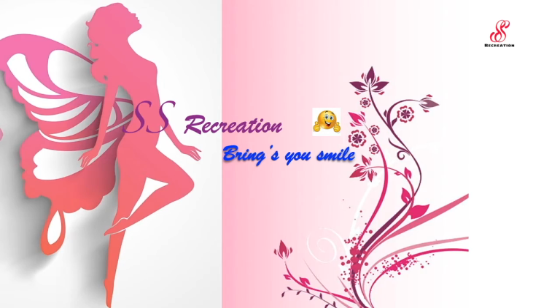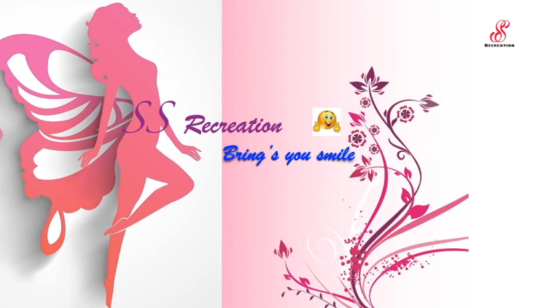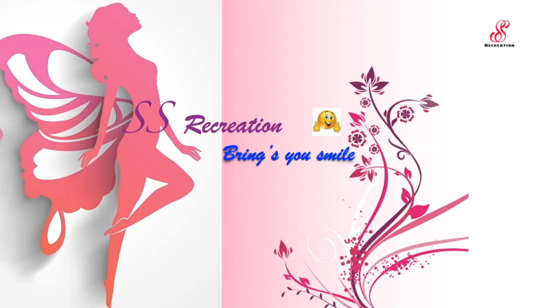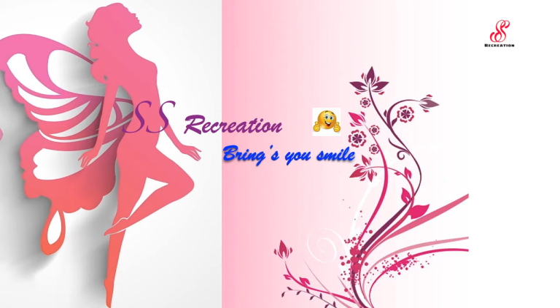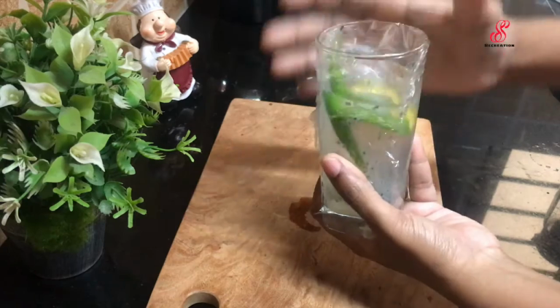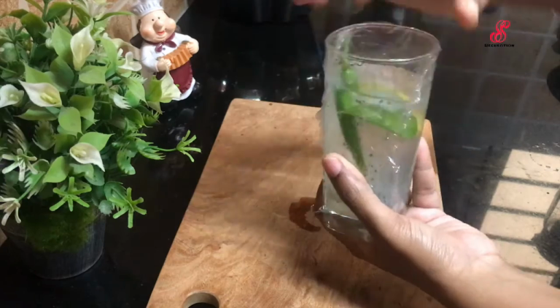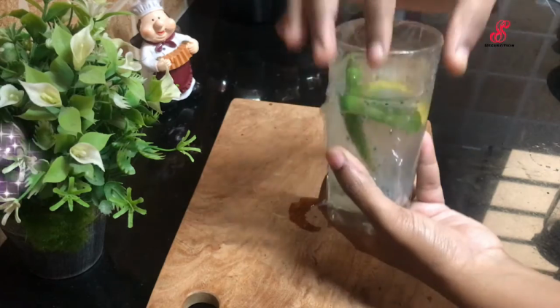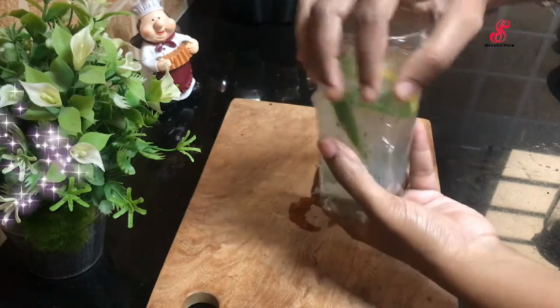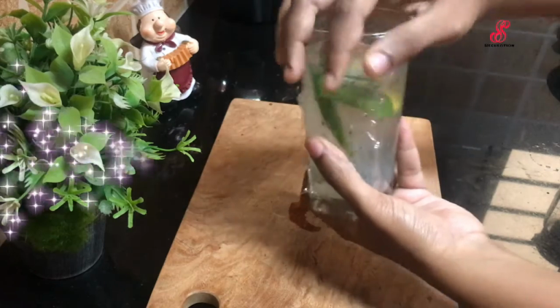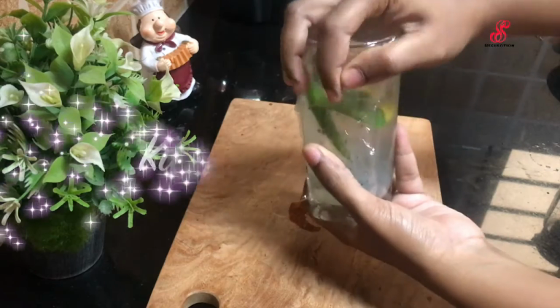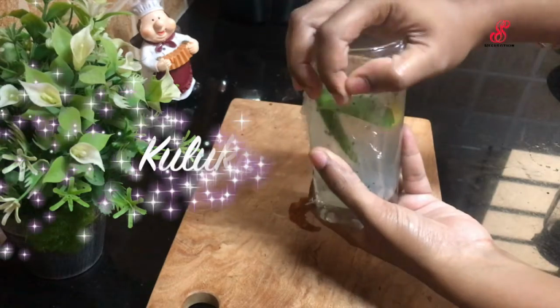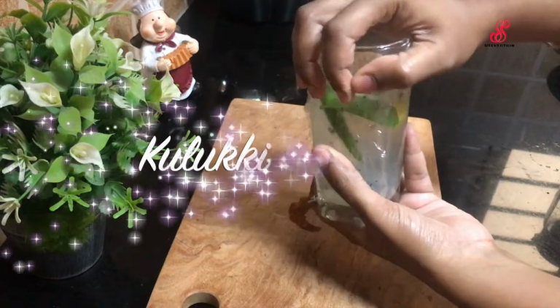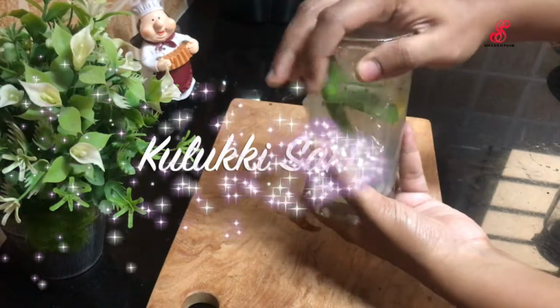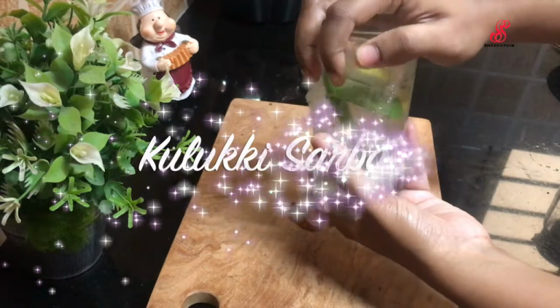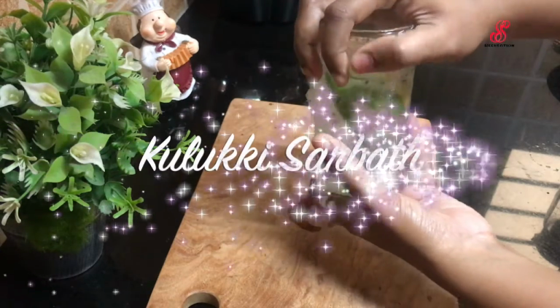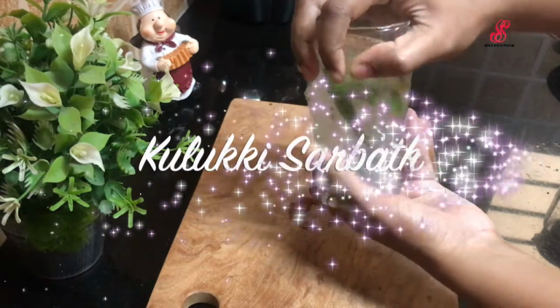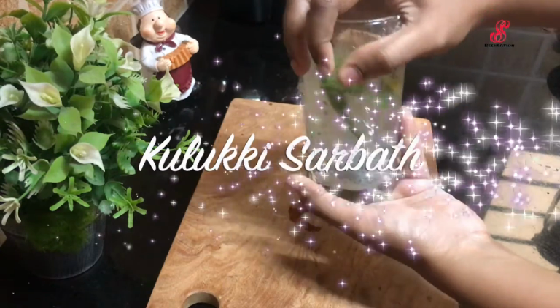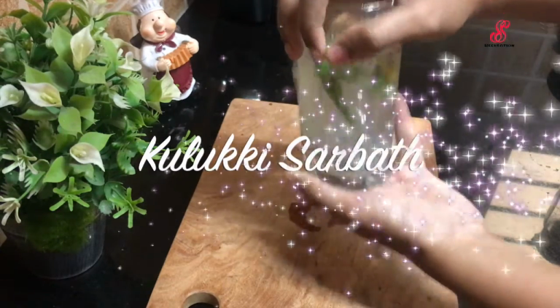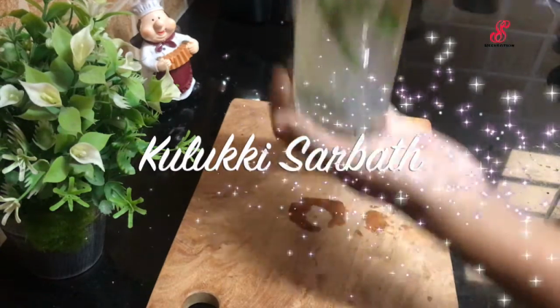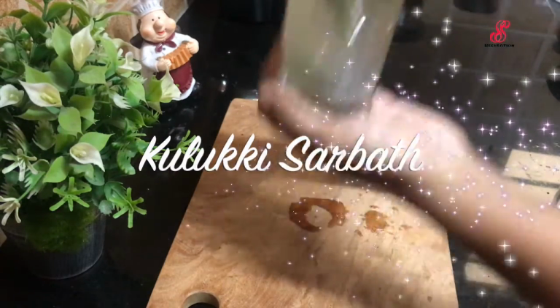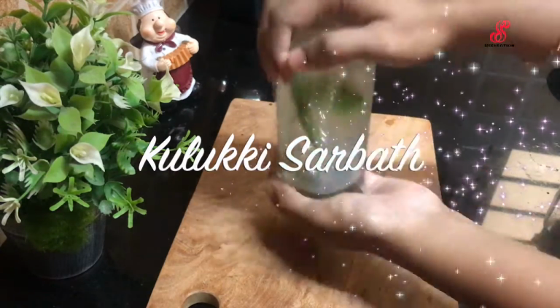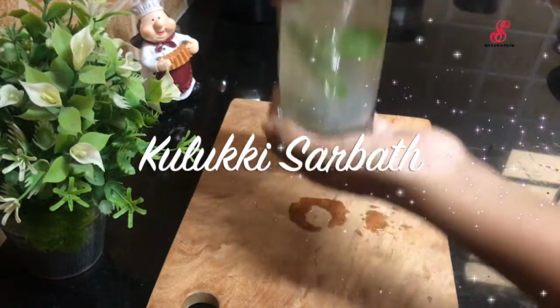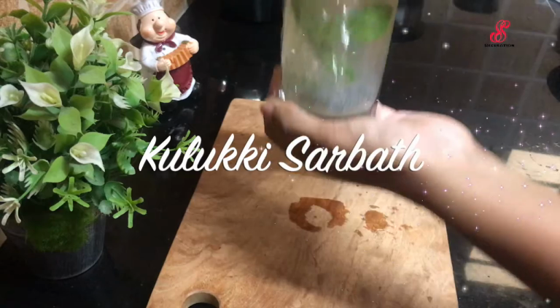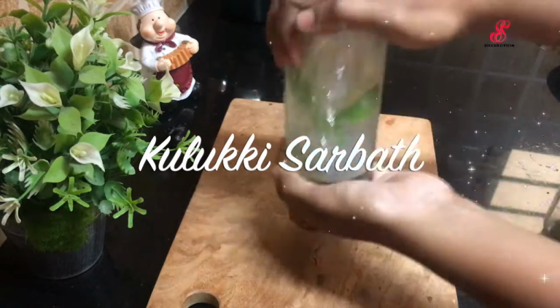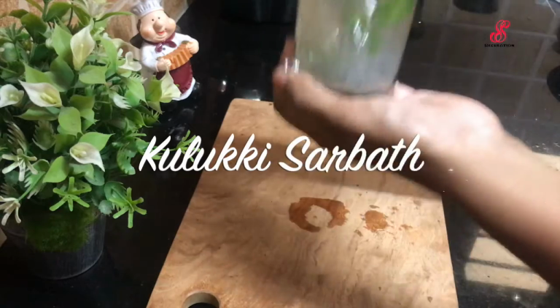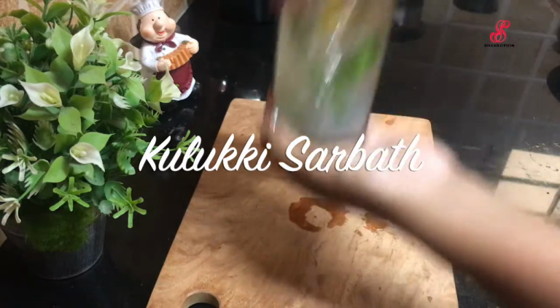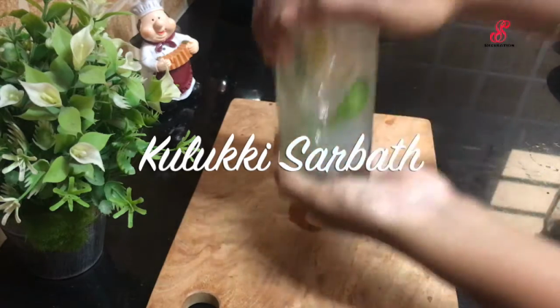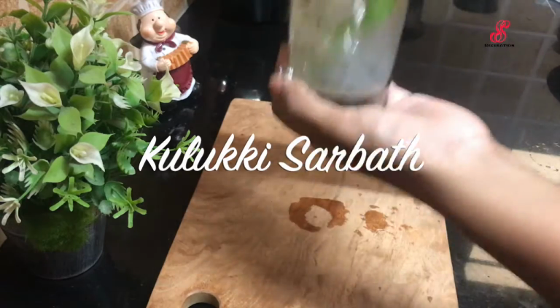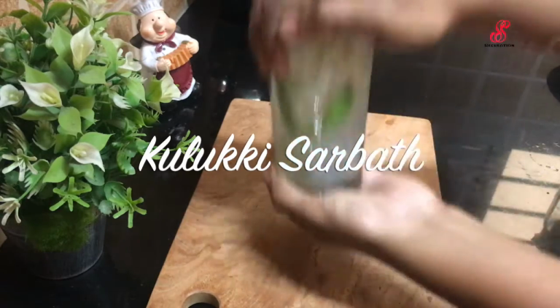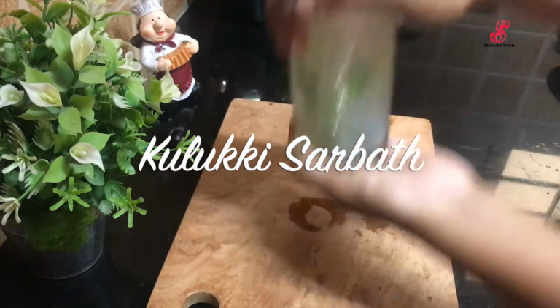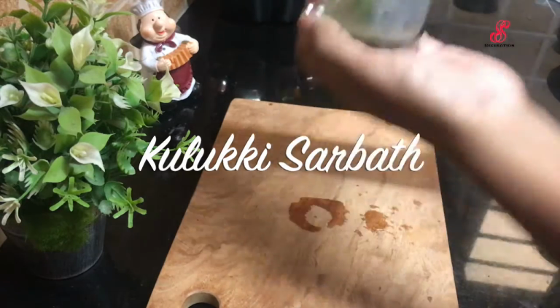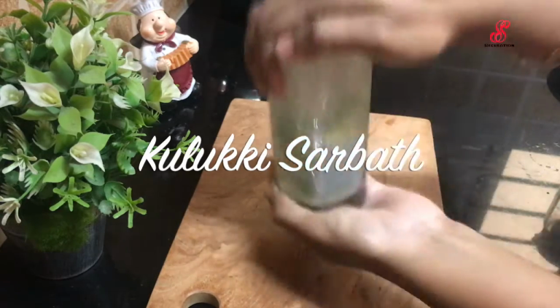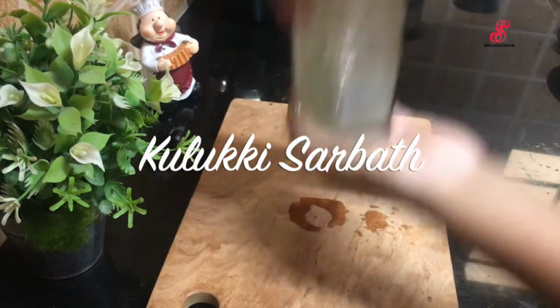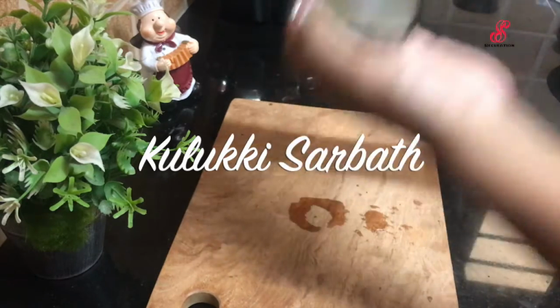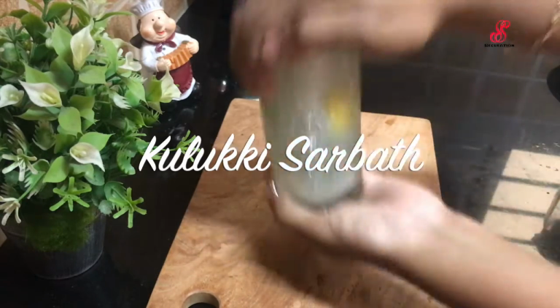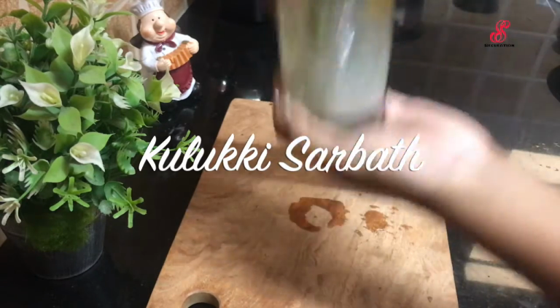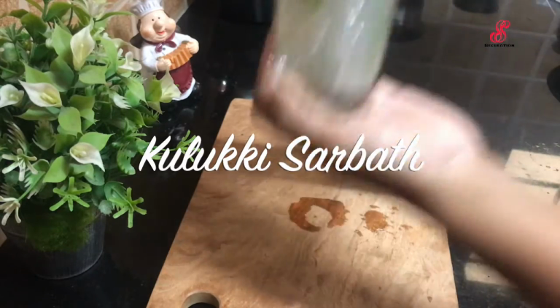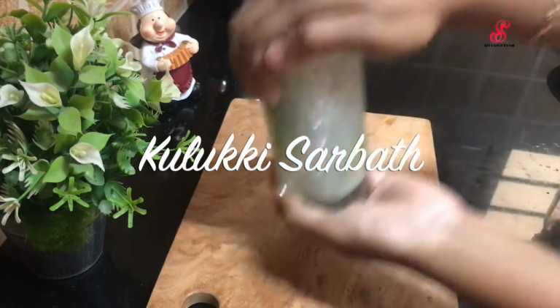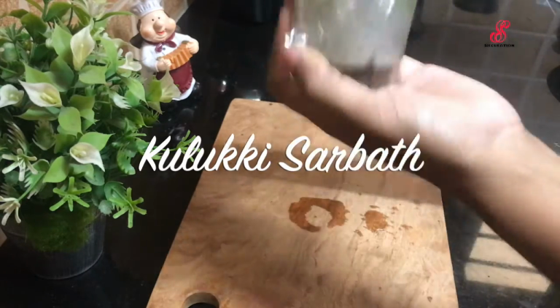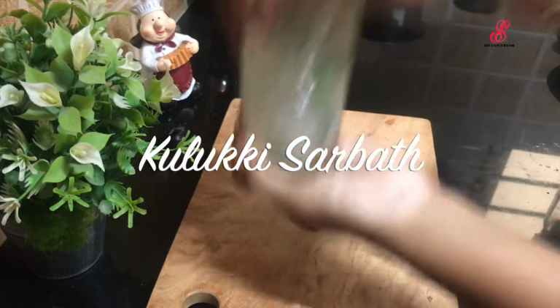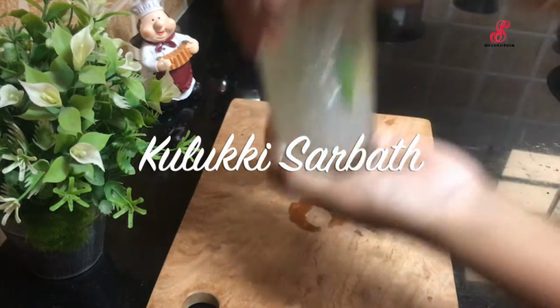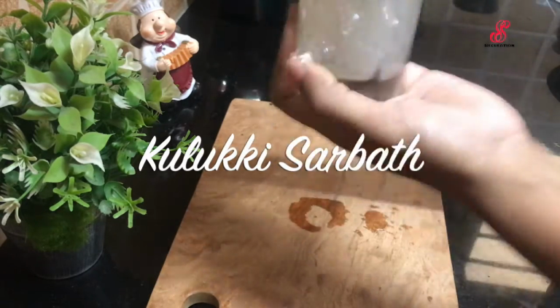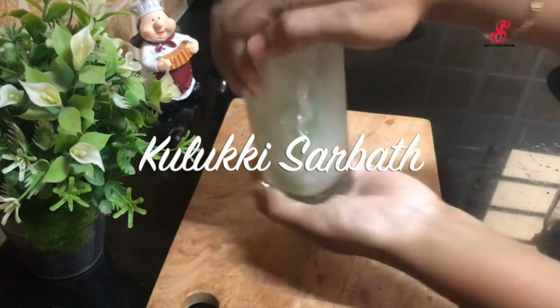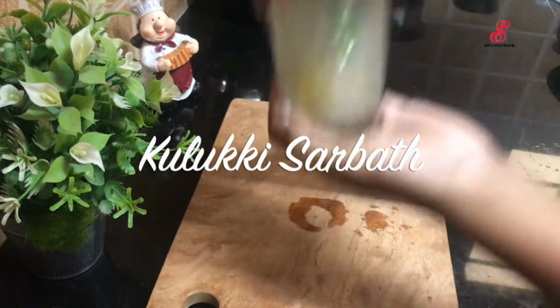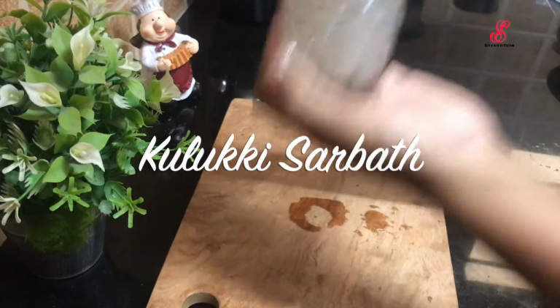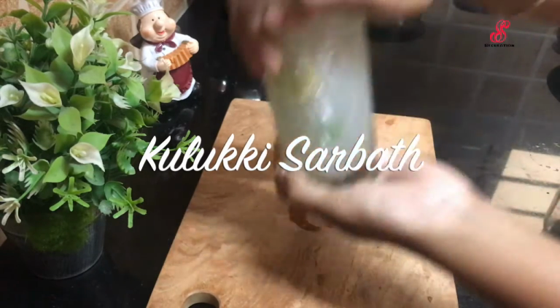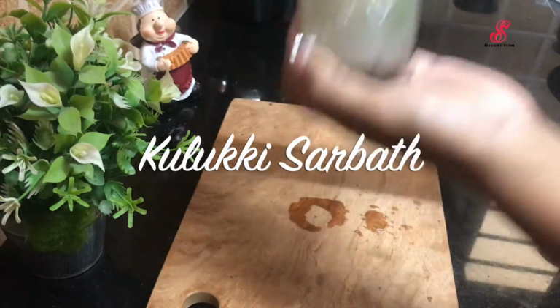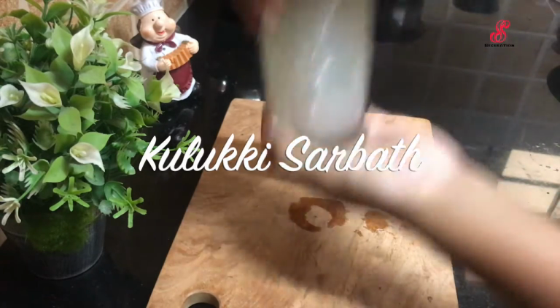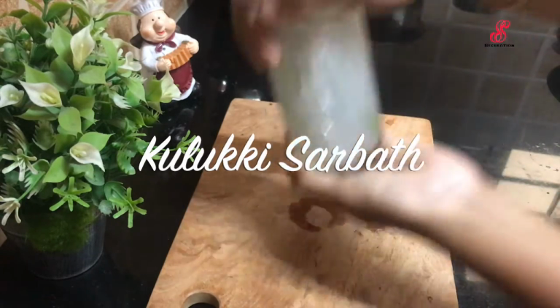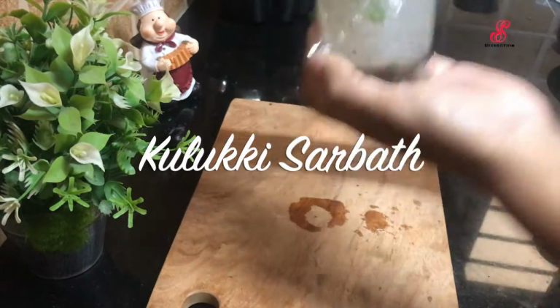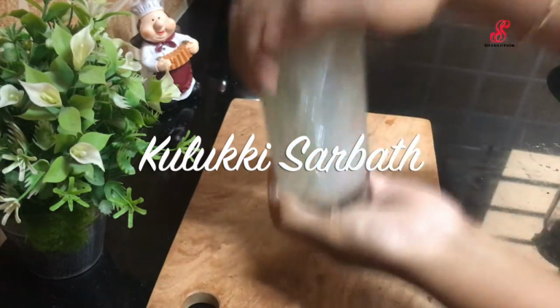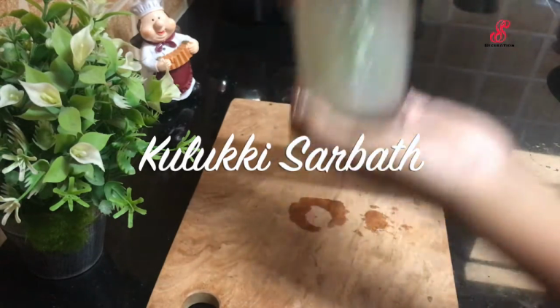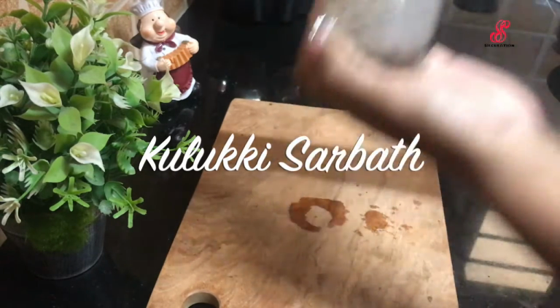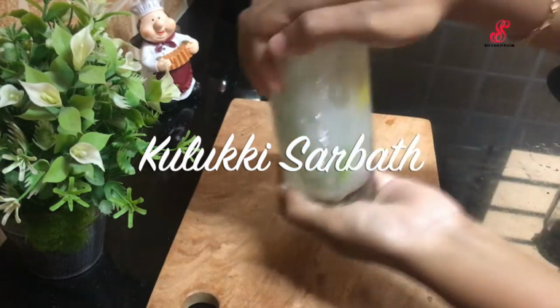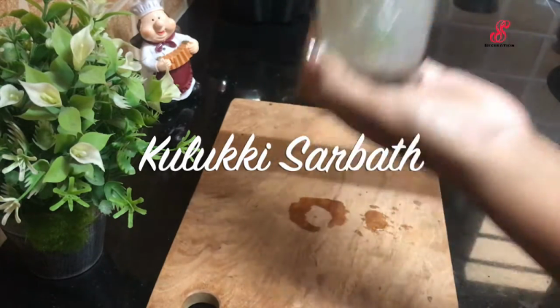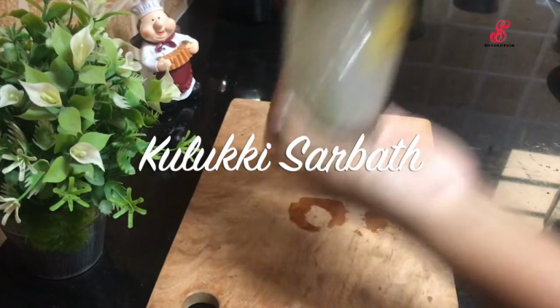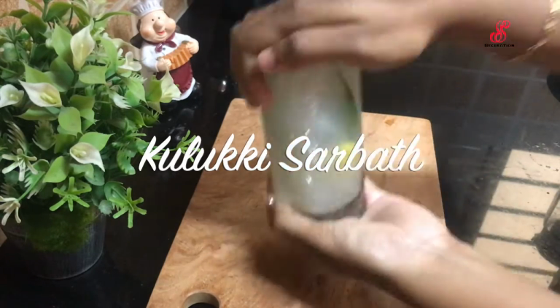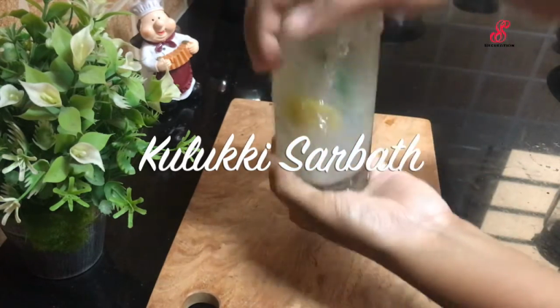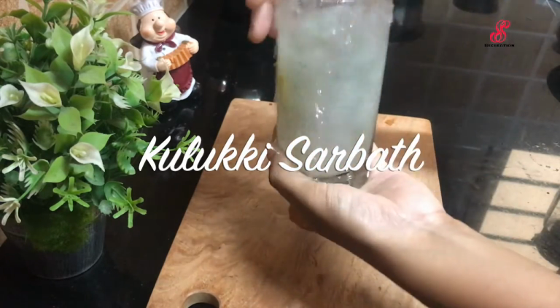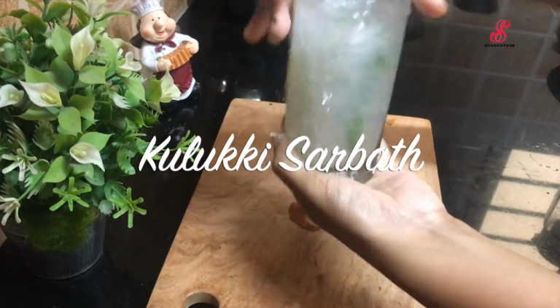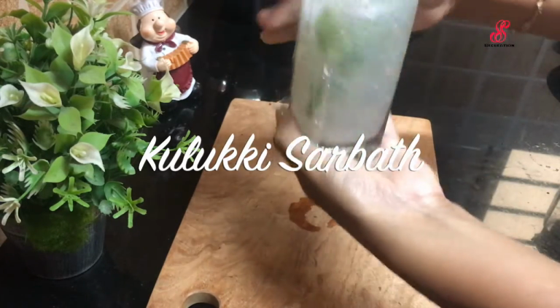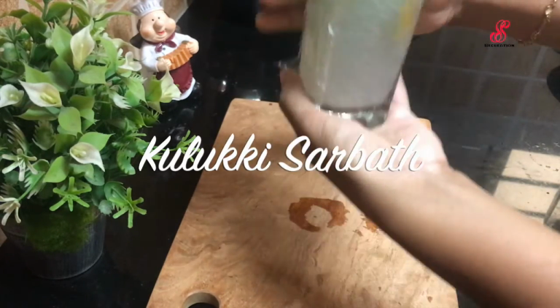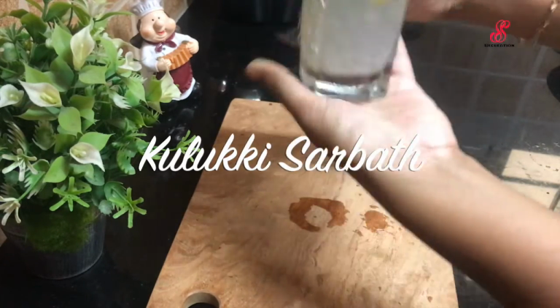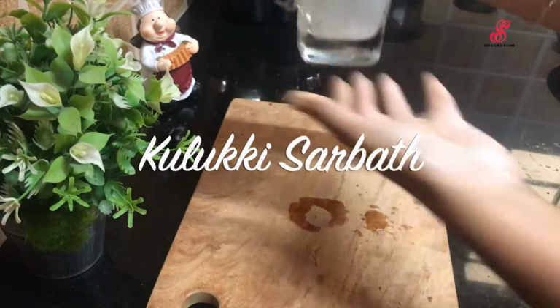Hello friends, welcome to SS Recreation. How are you today? Now, Kerala's famous and refreshing drink, Kuluki Sherbat.